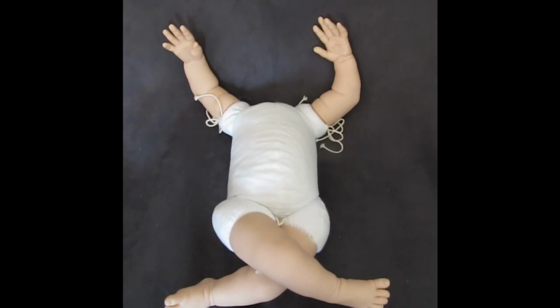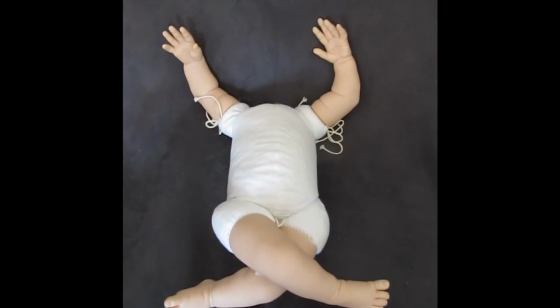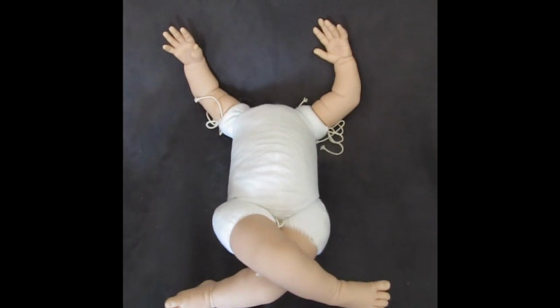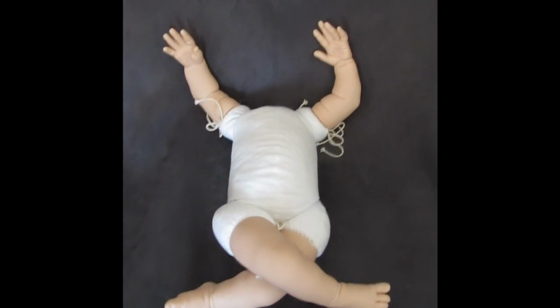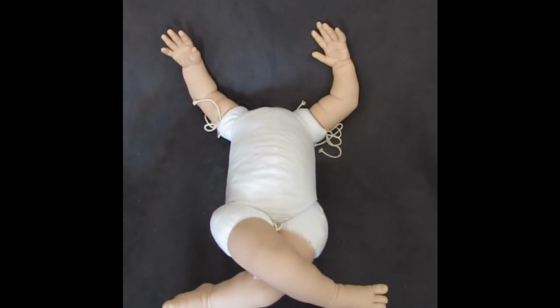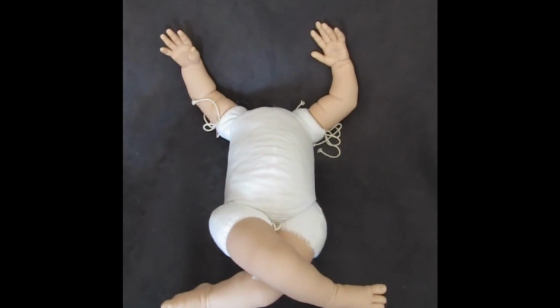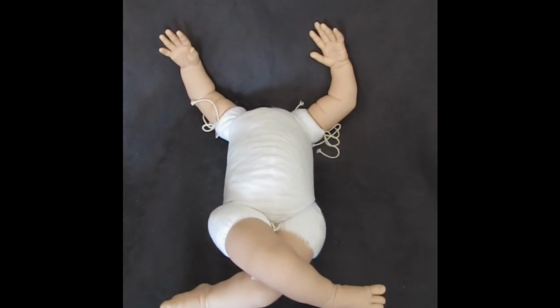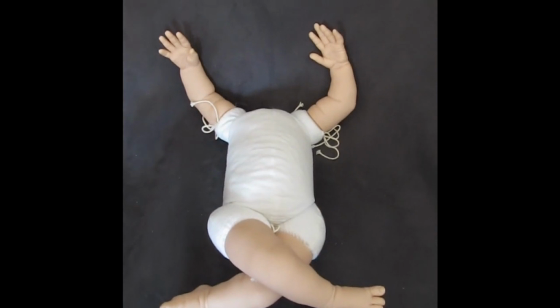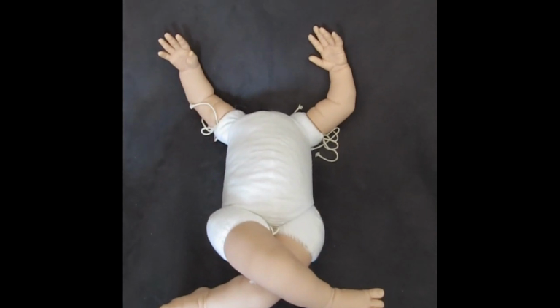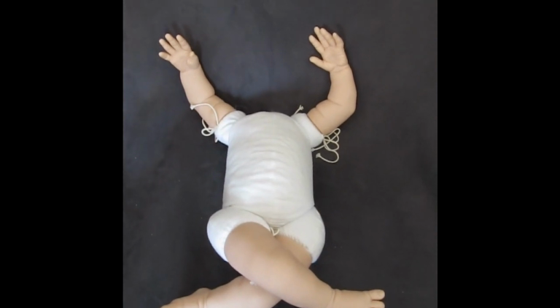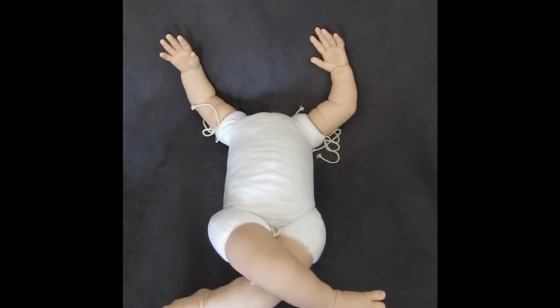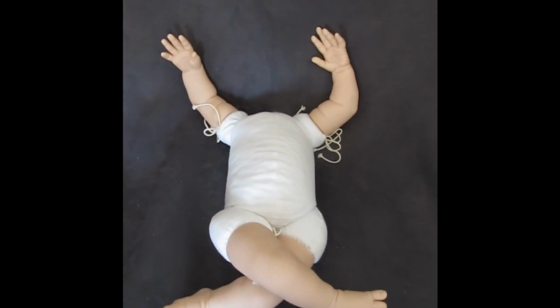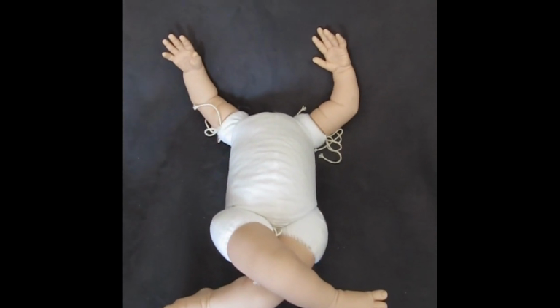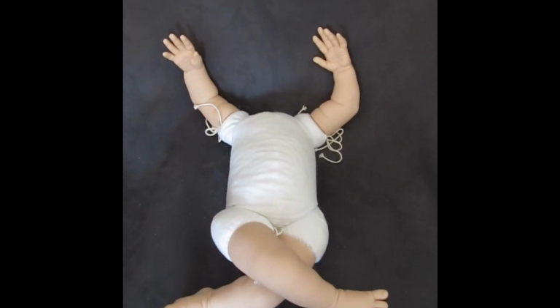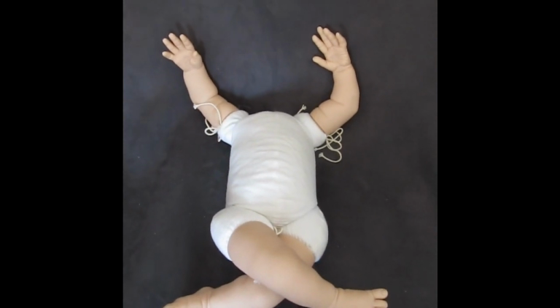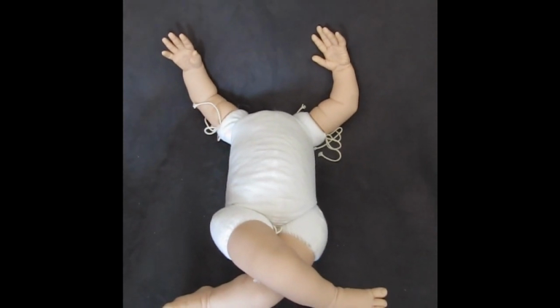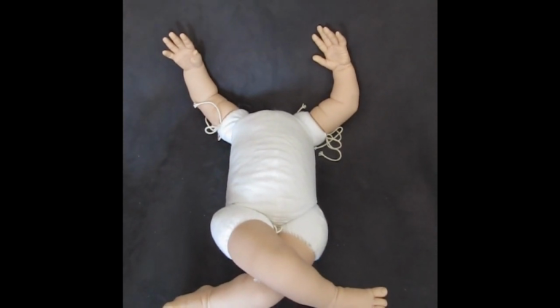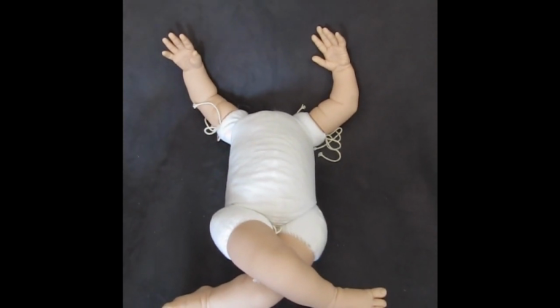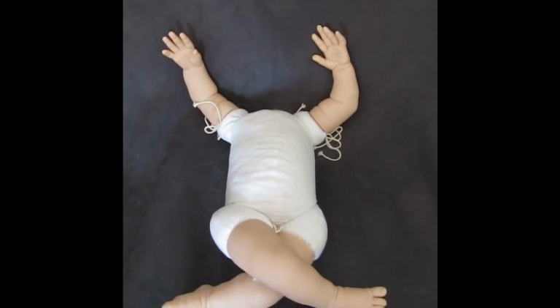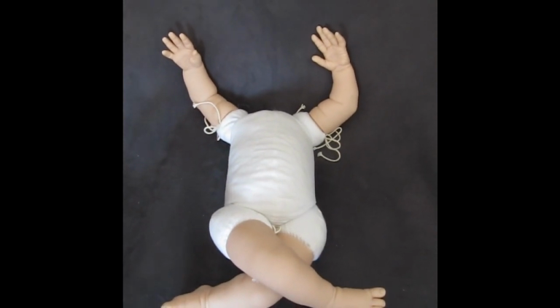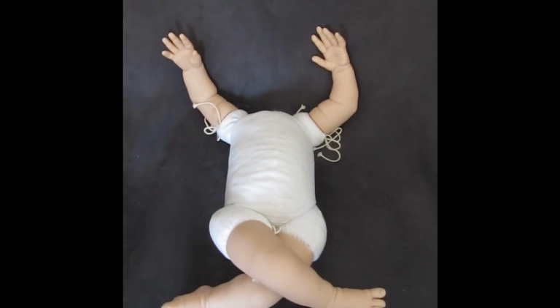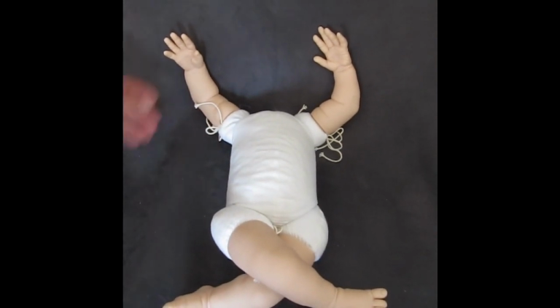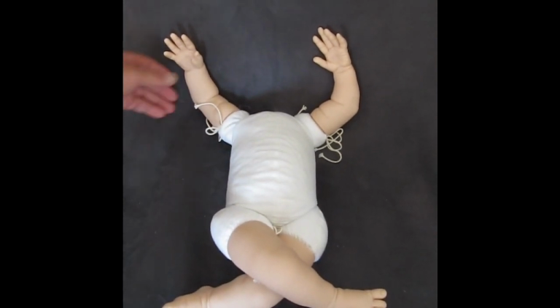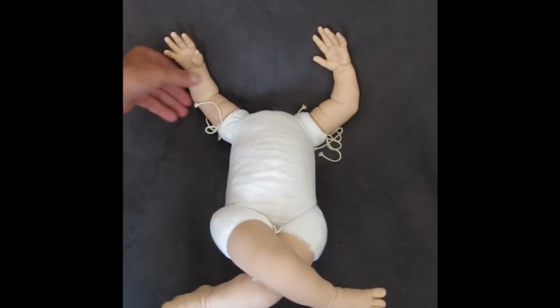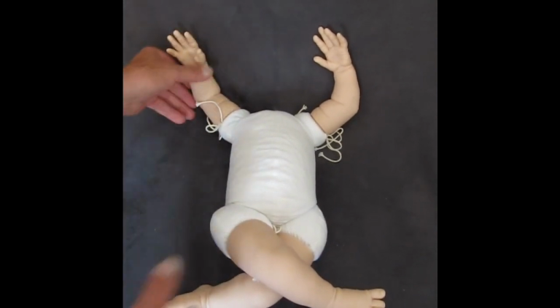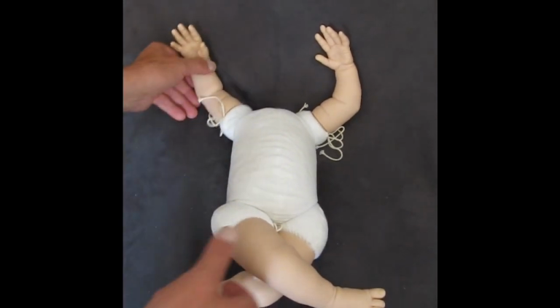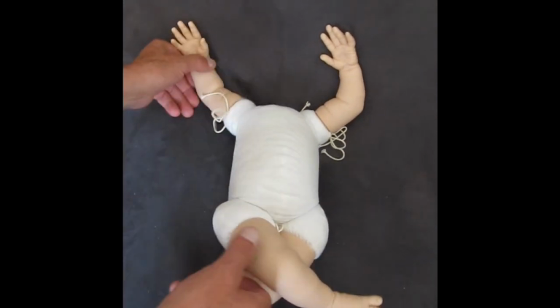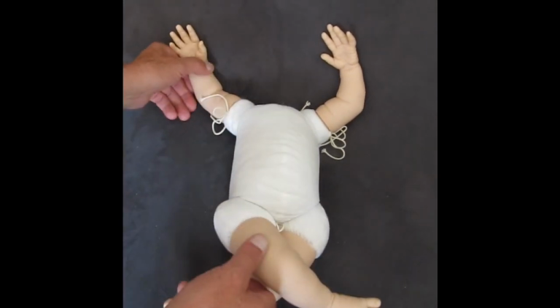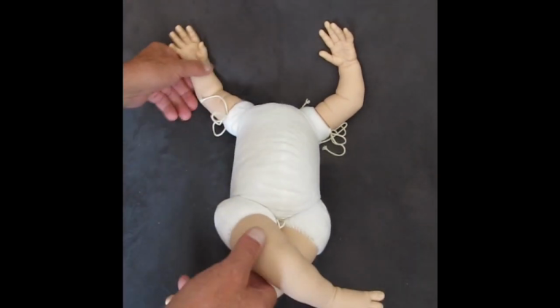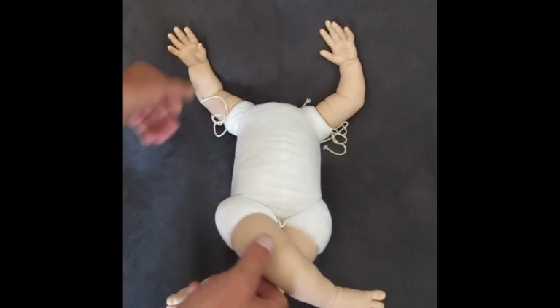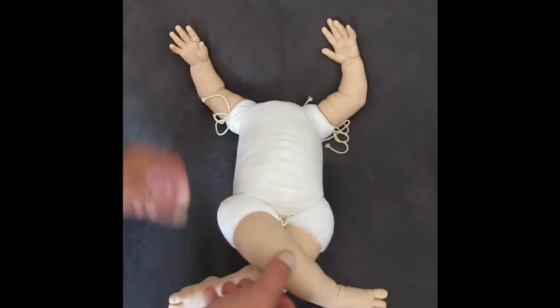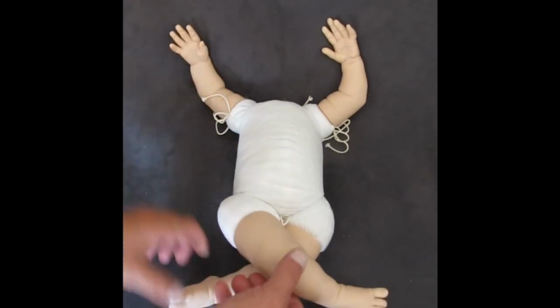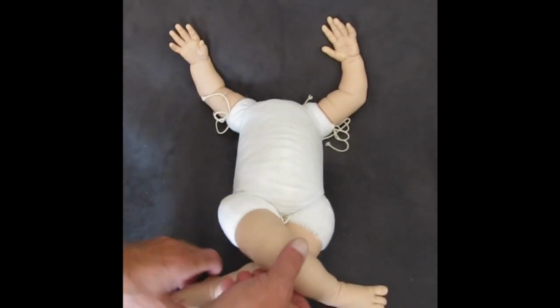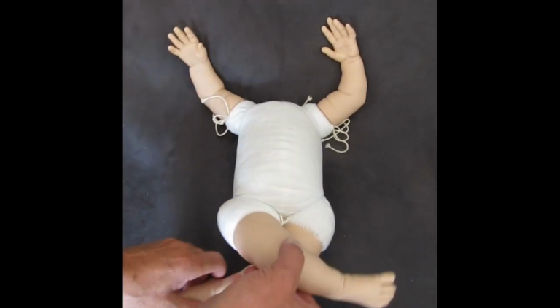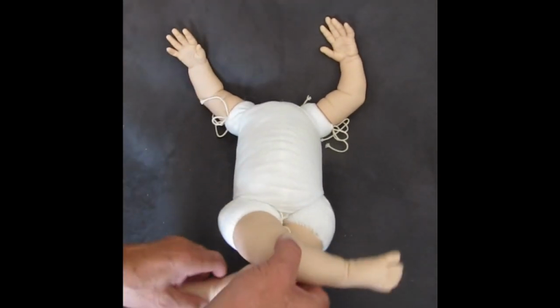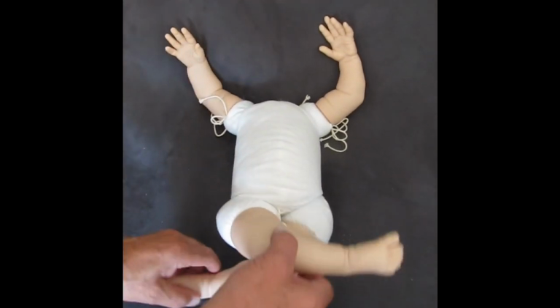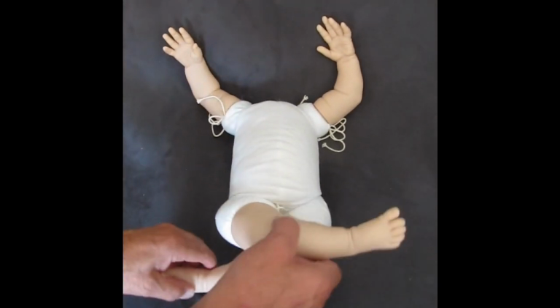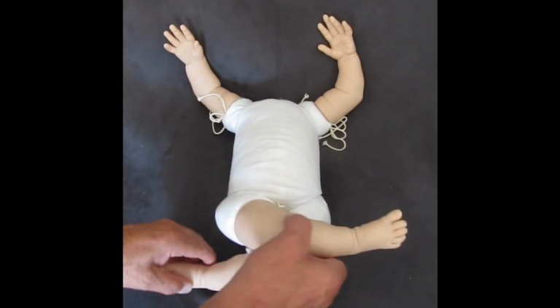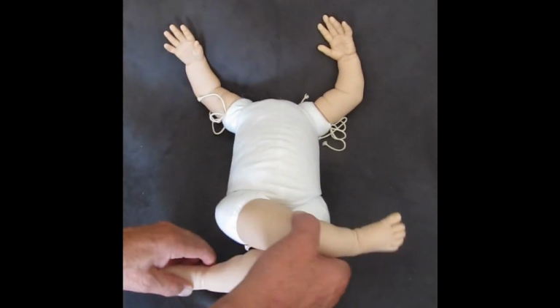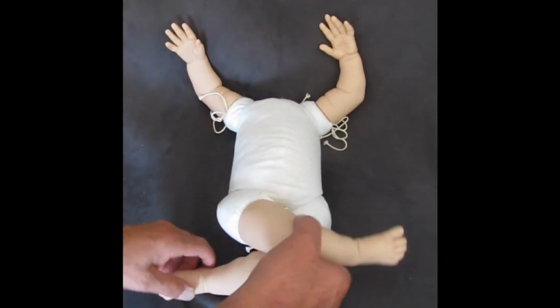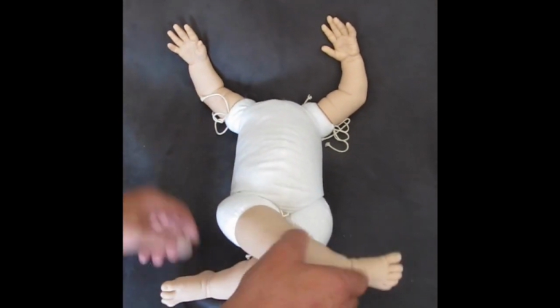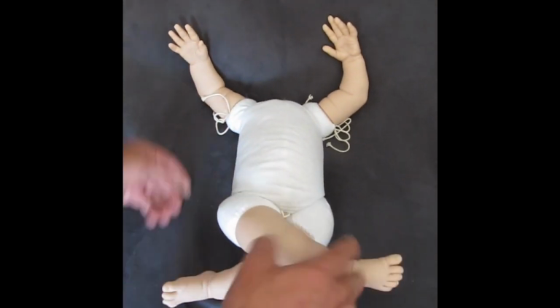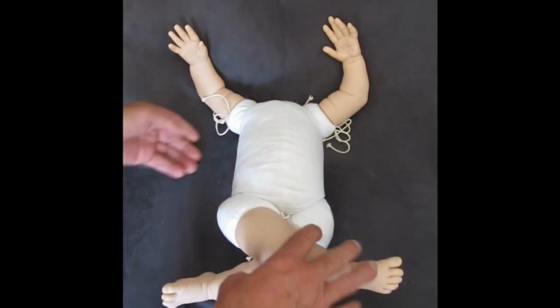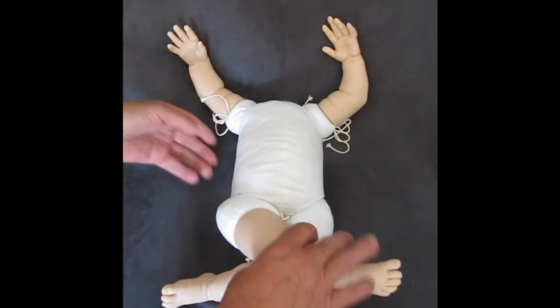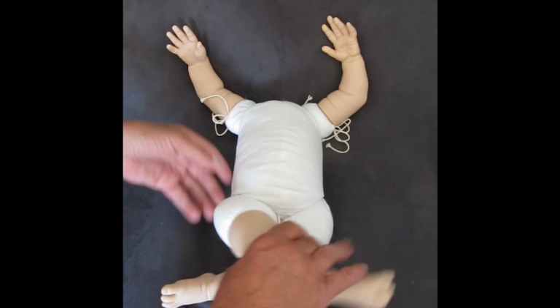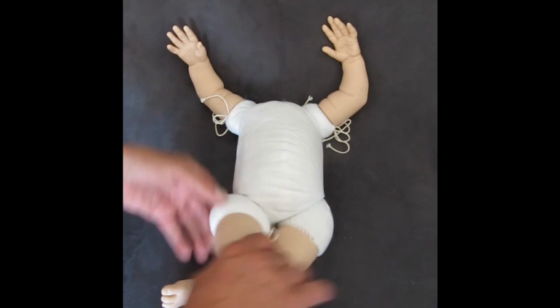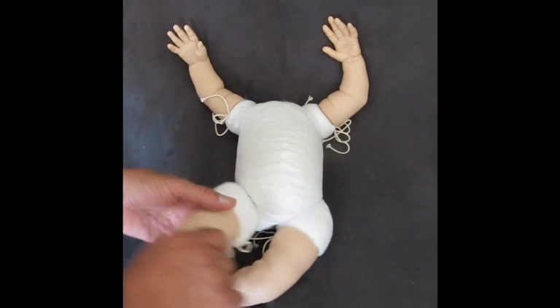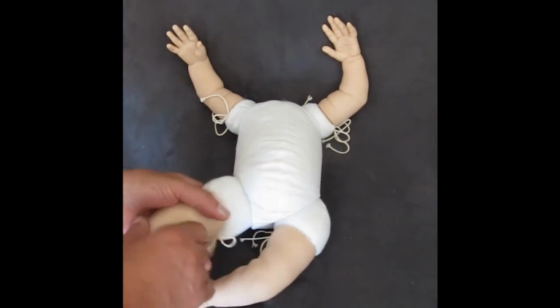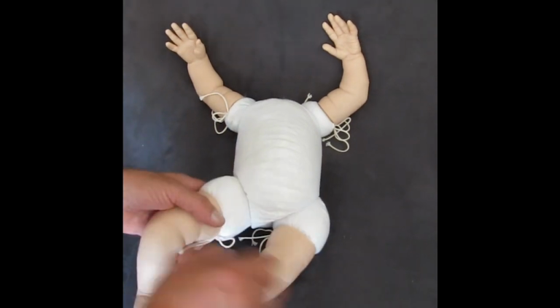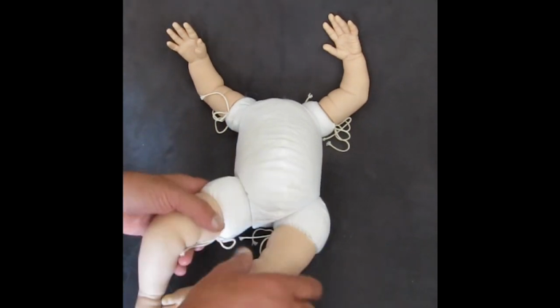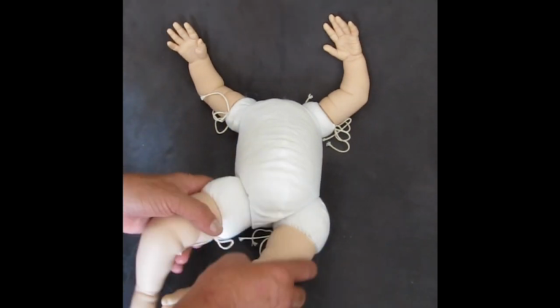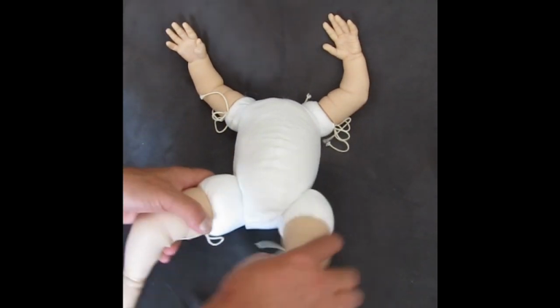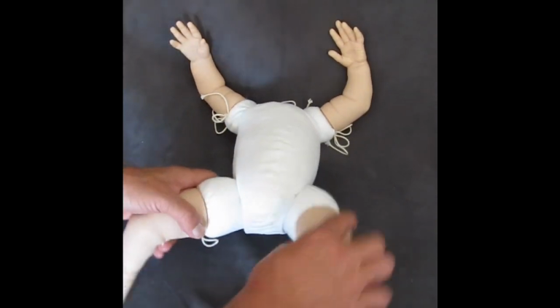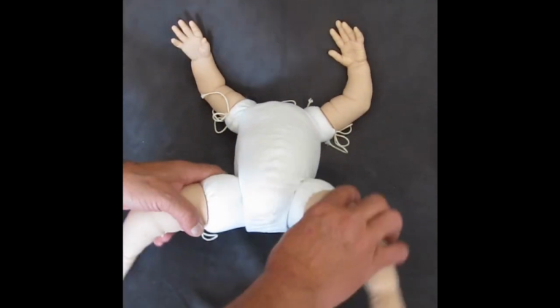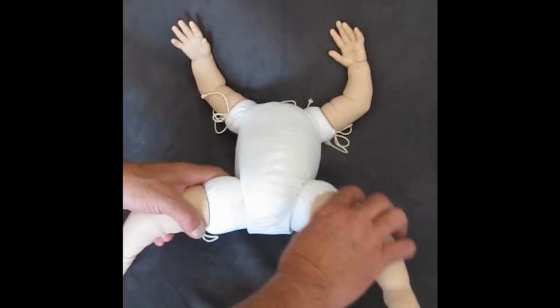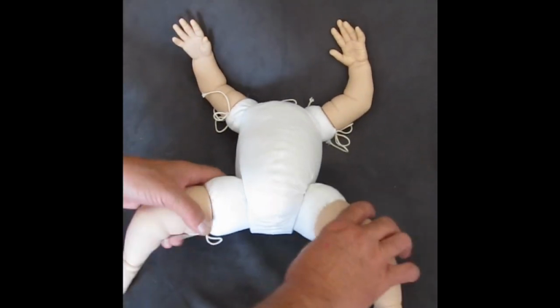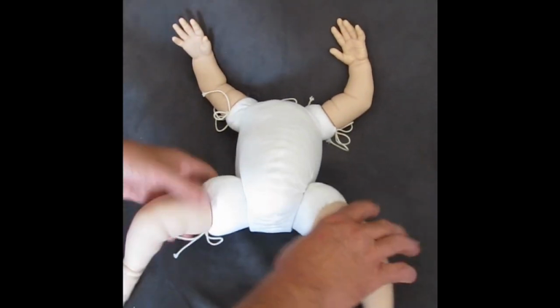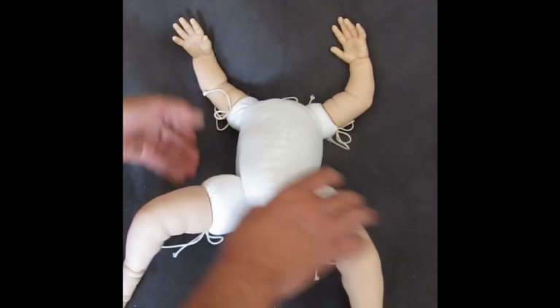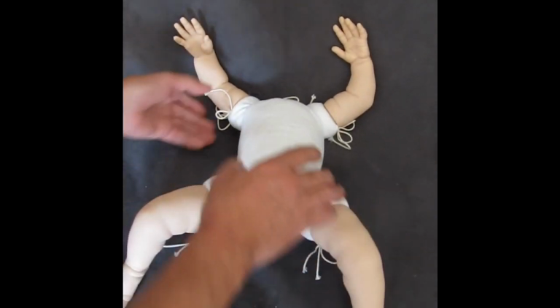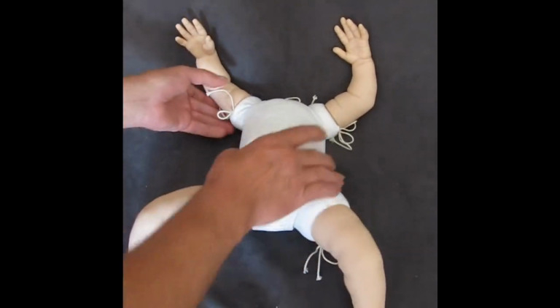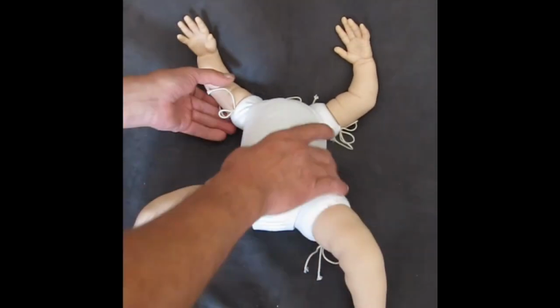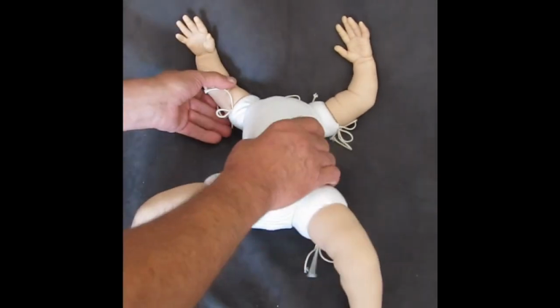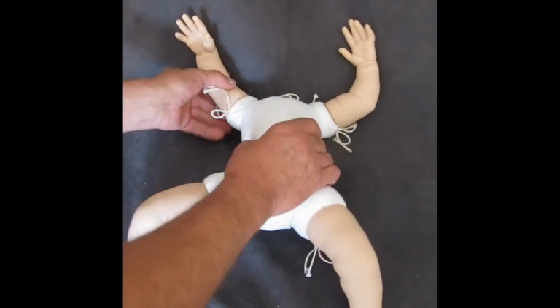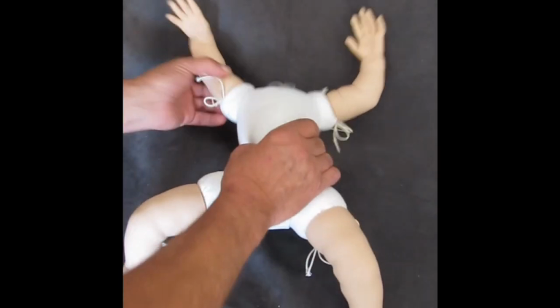It allows lifelike posing — the arms up, the legs crossed over, and however you want it.